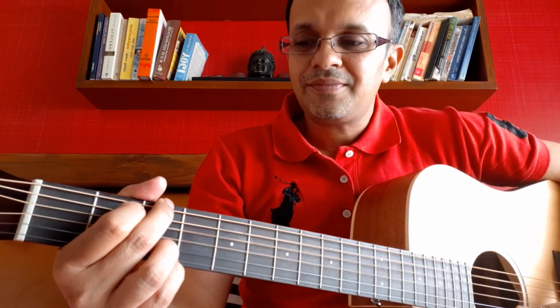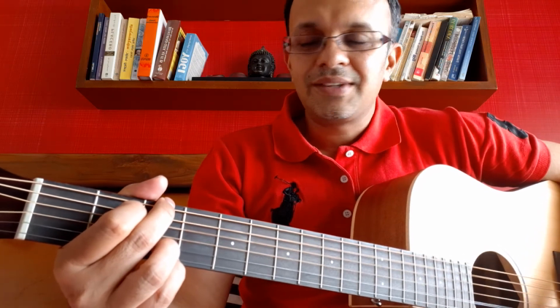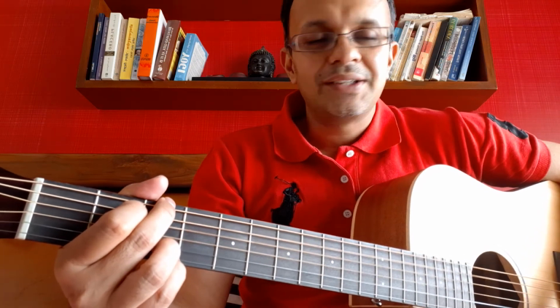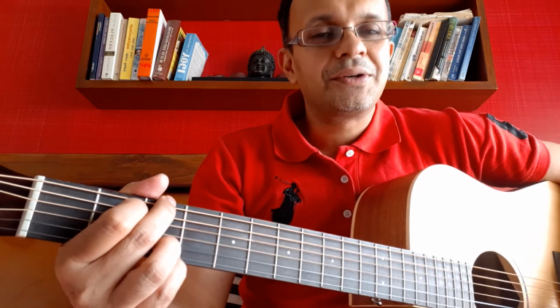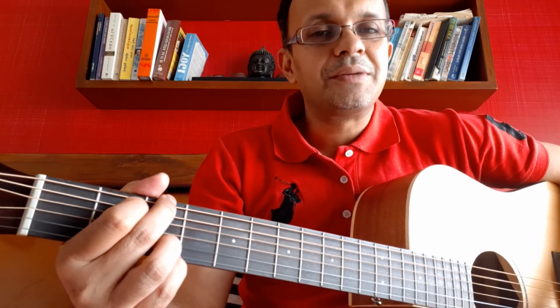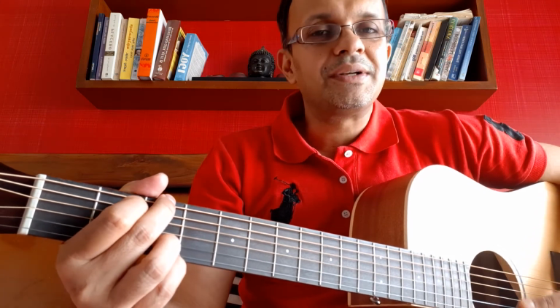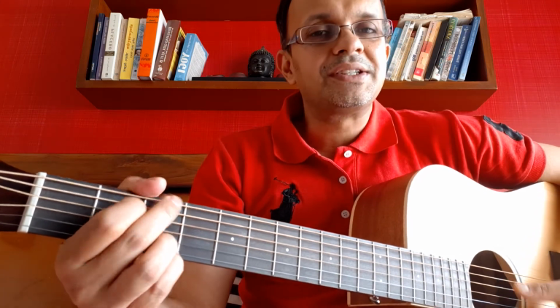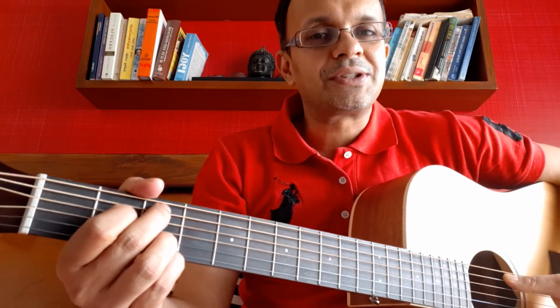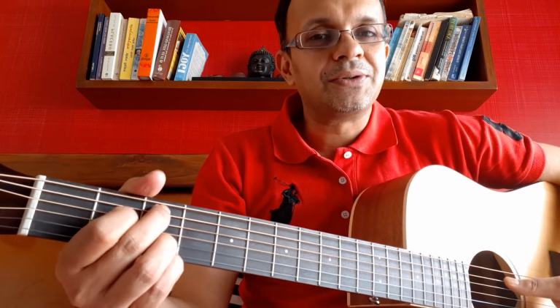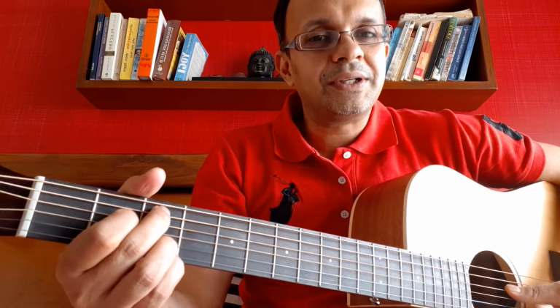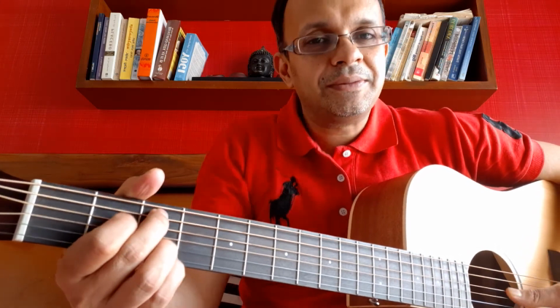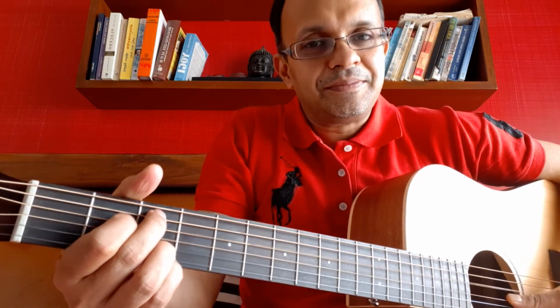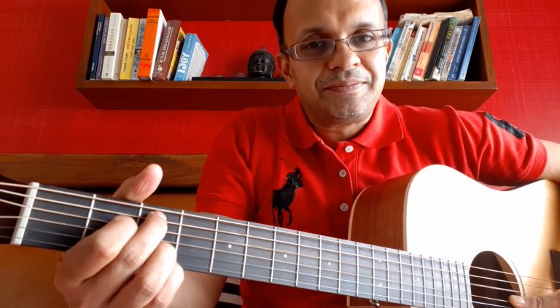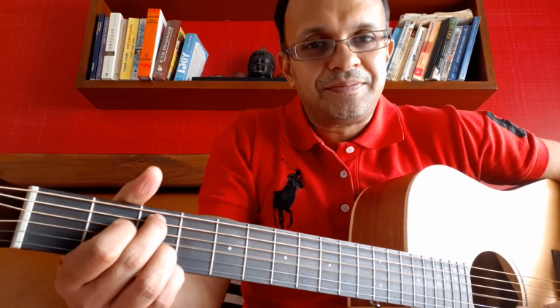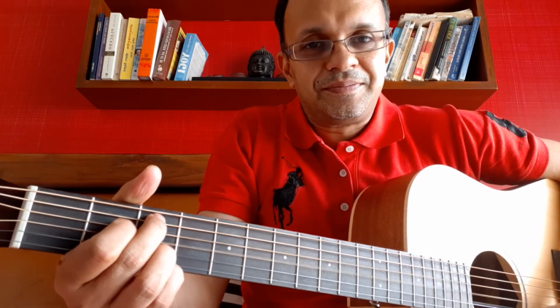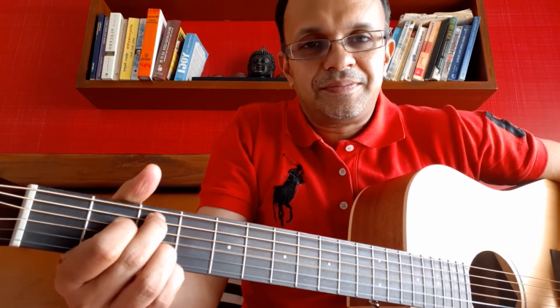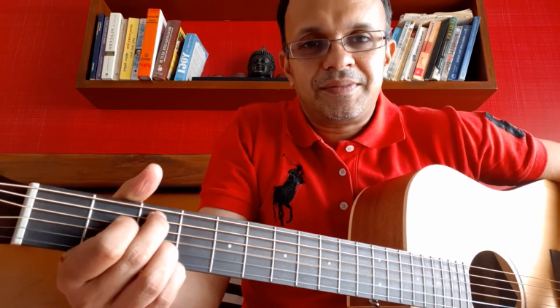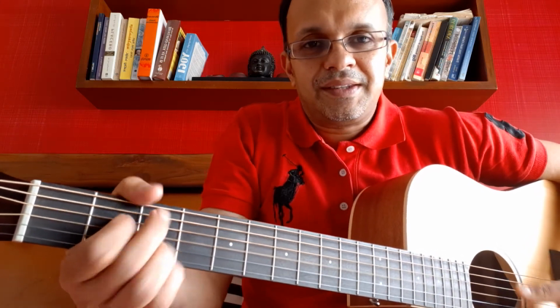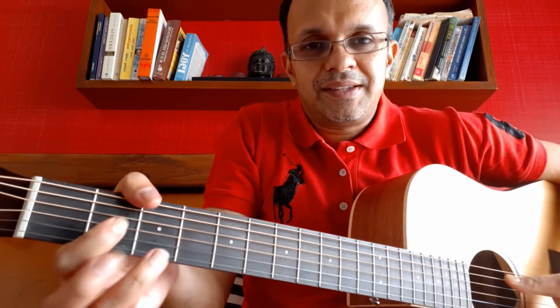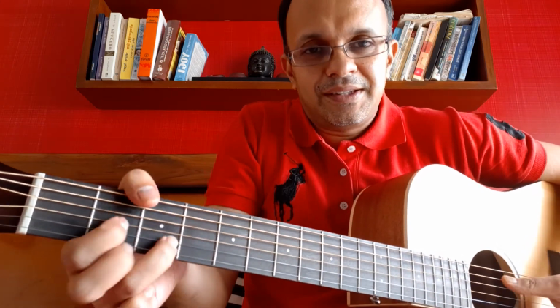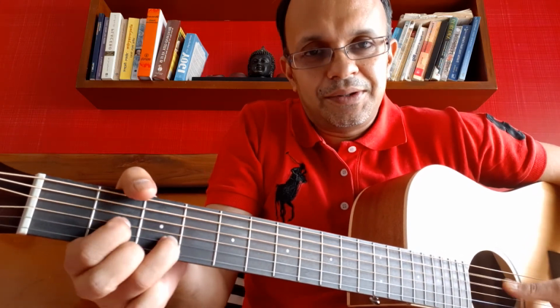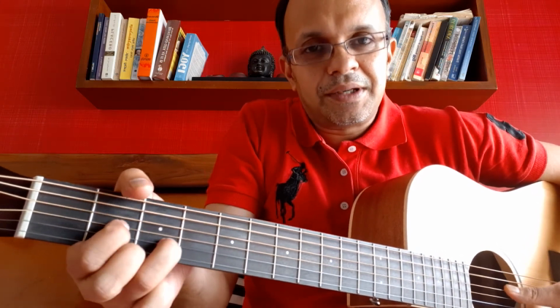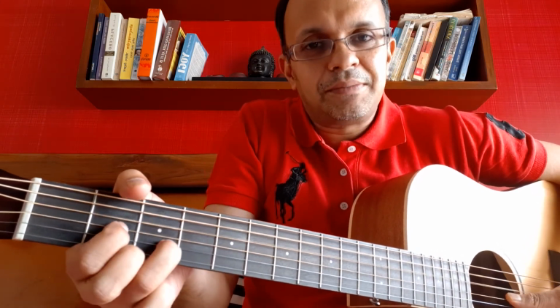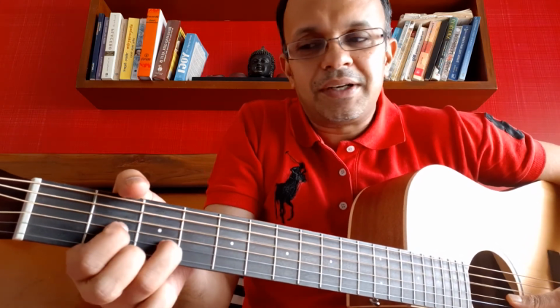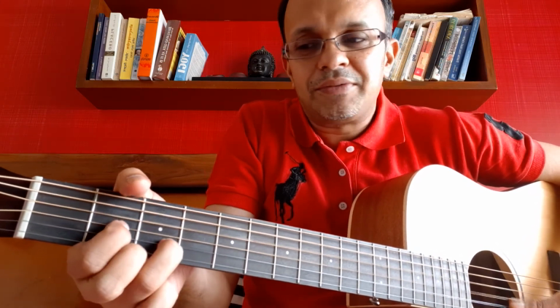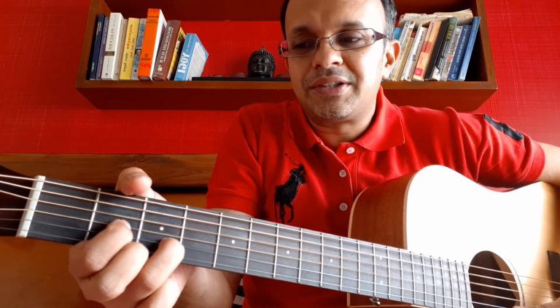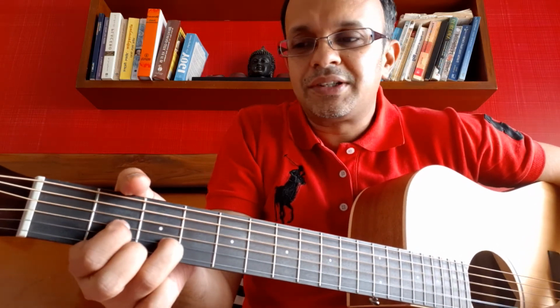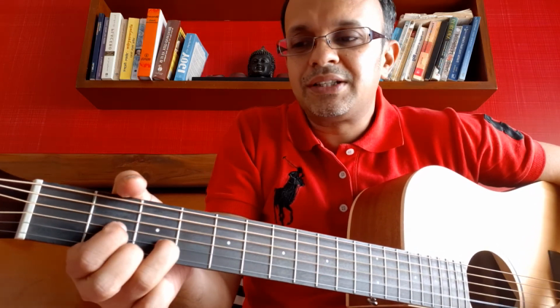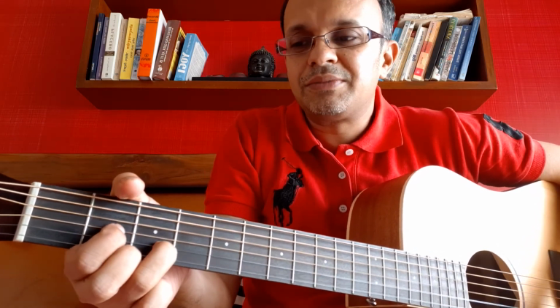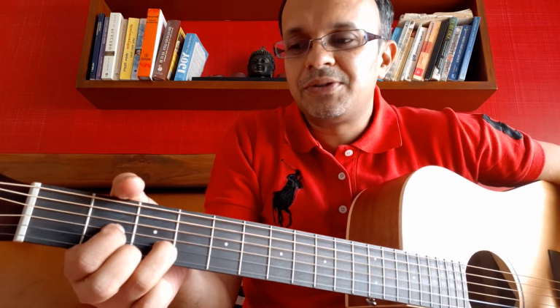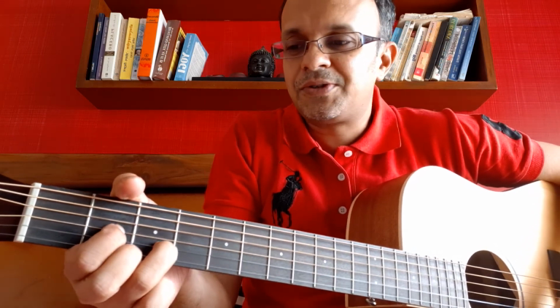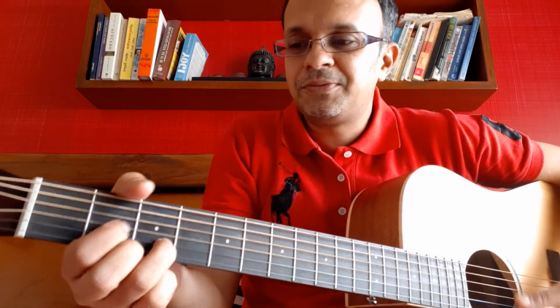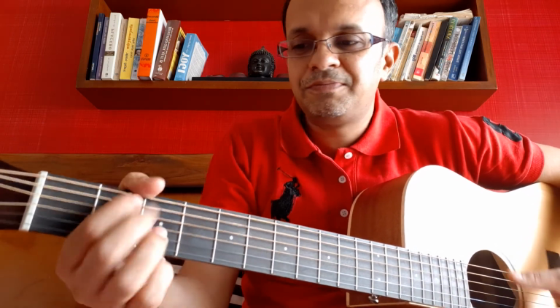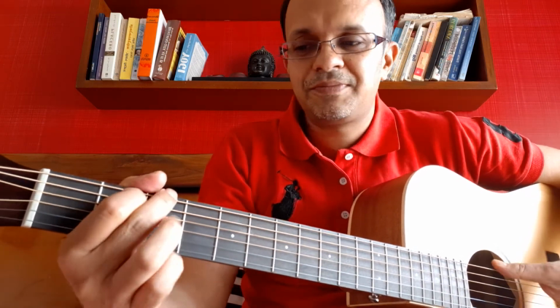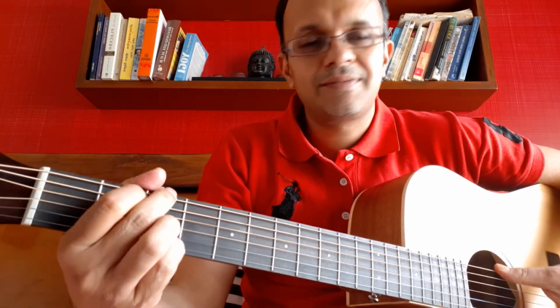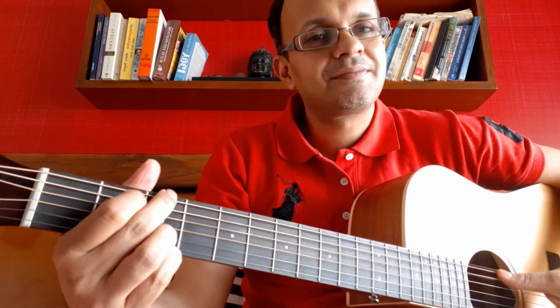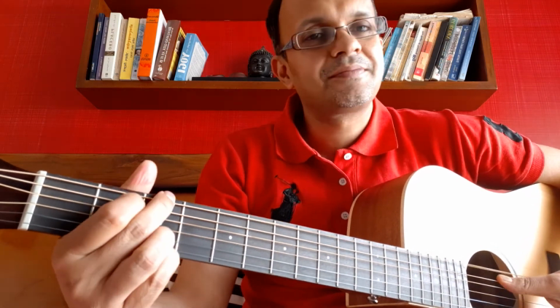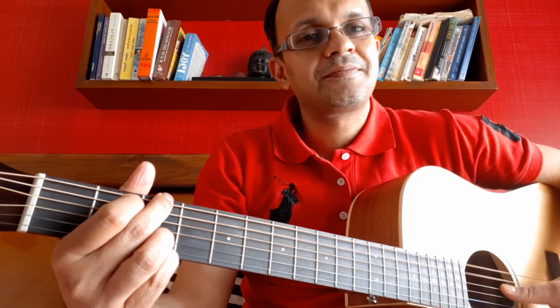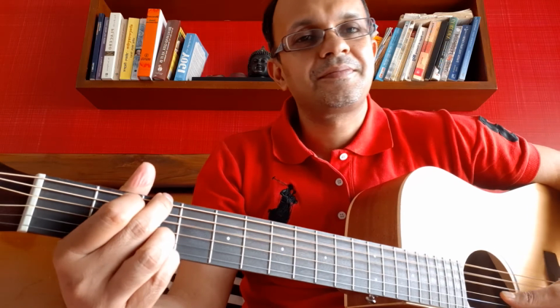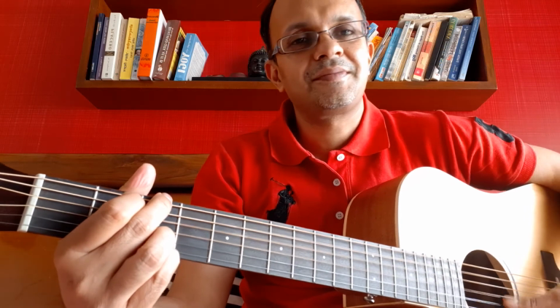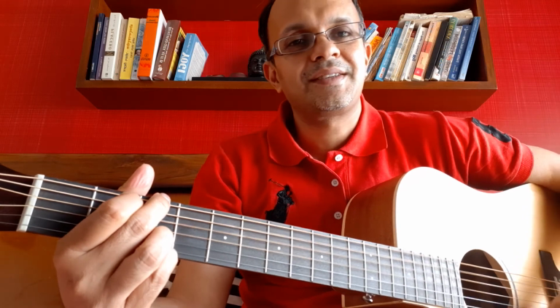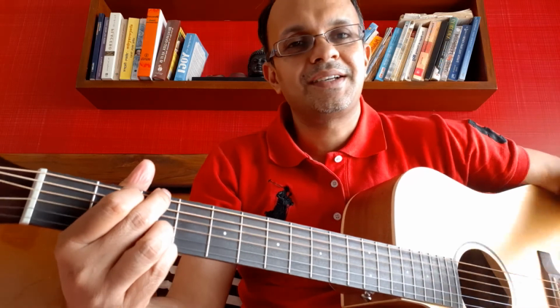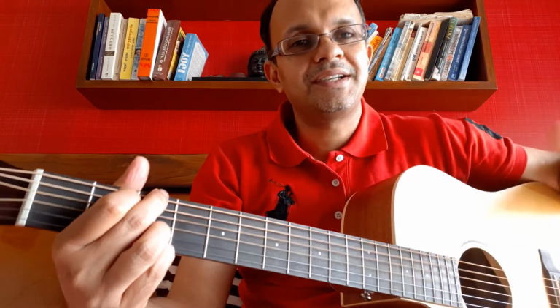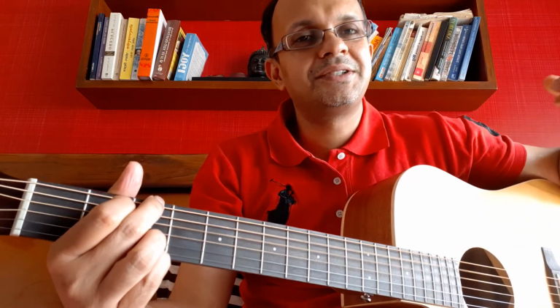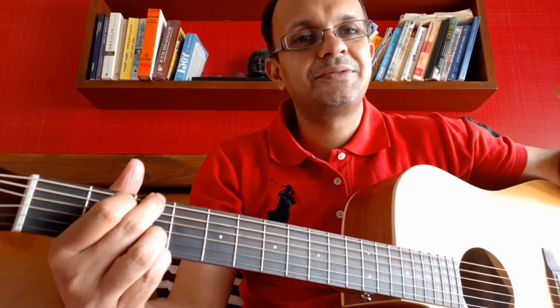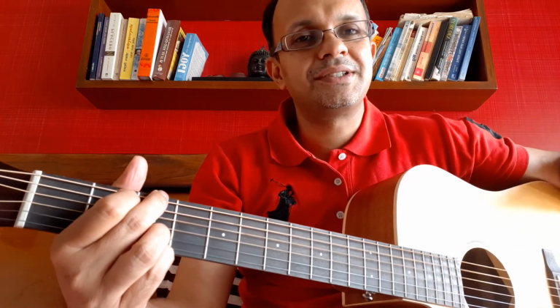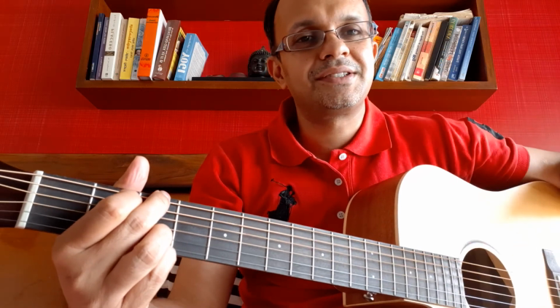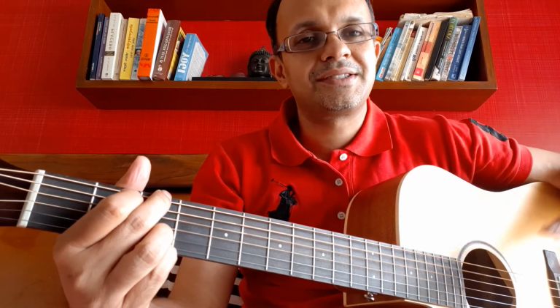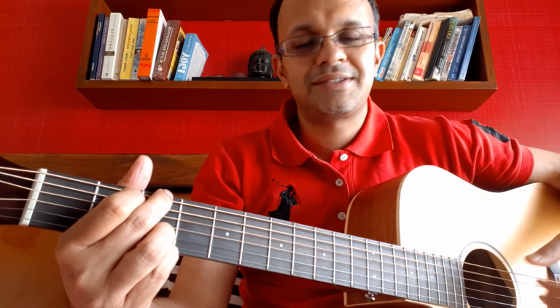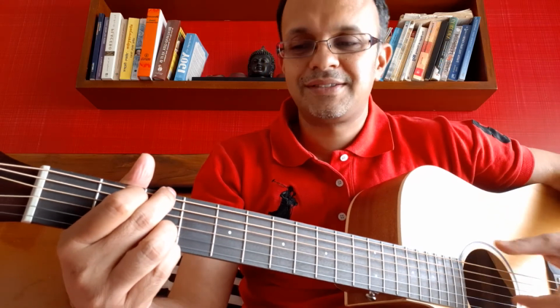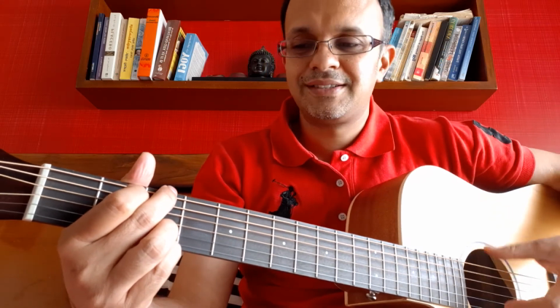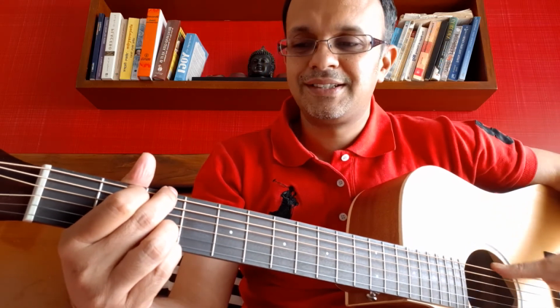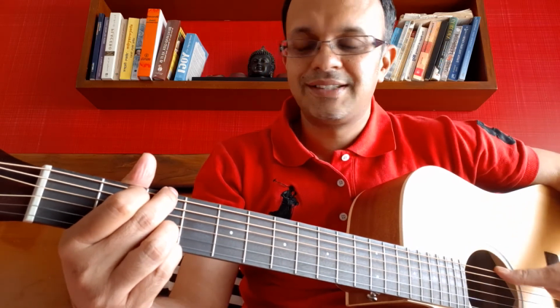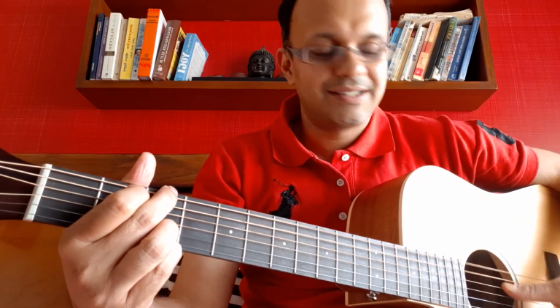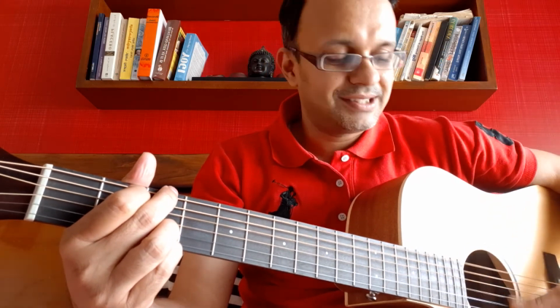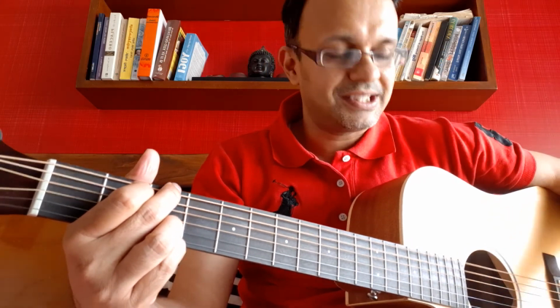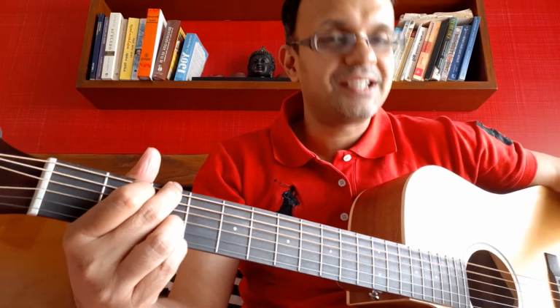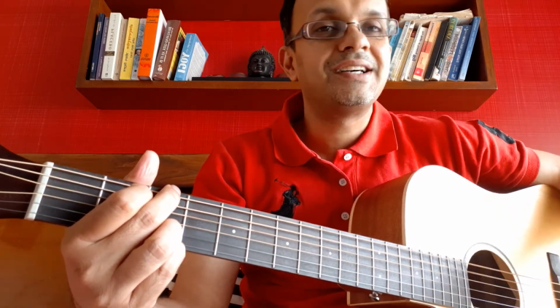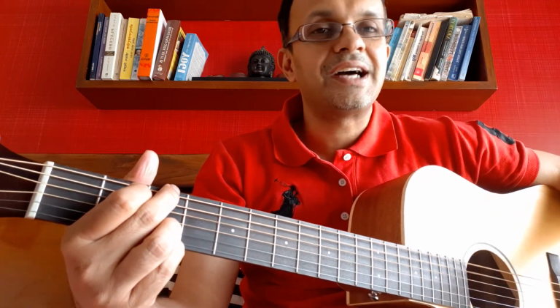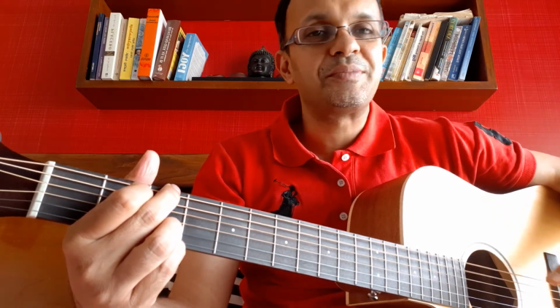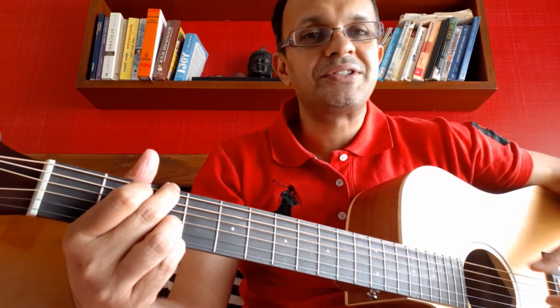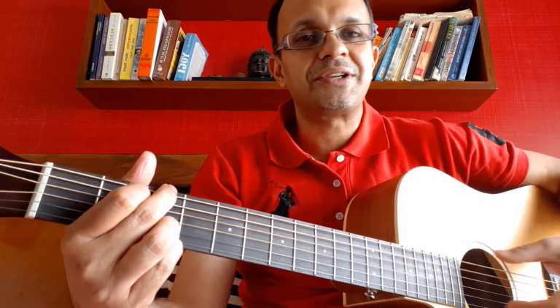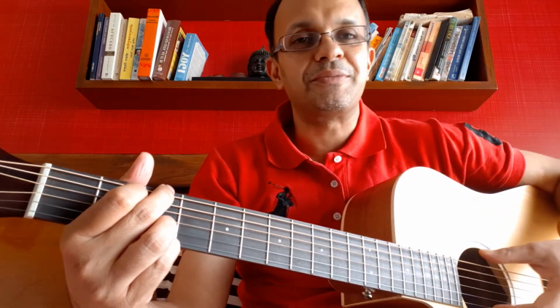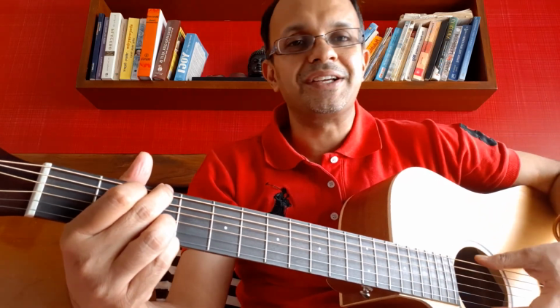You can play it slowly. You can play it with the rhythm also. Either ways, happy strumming.